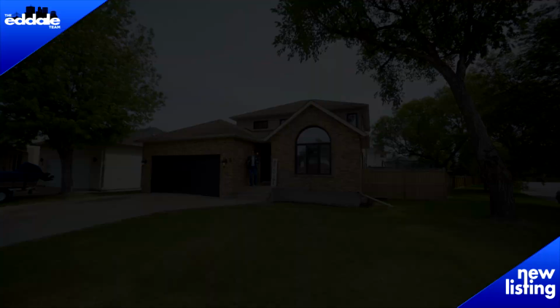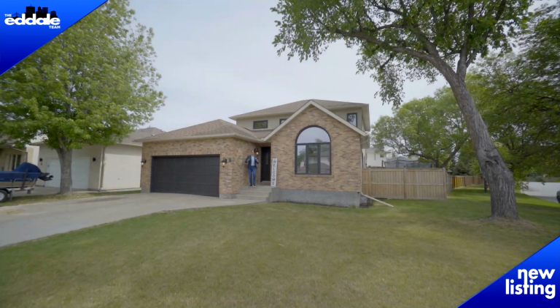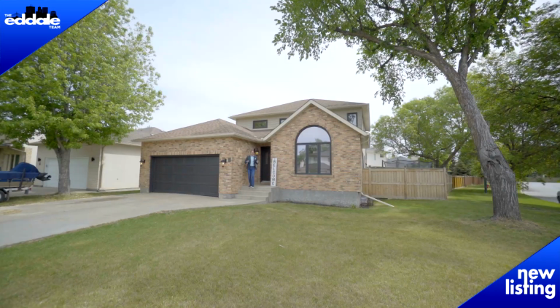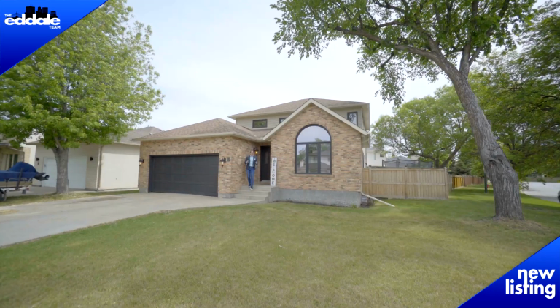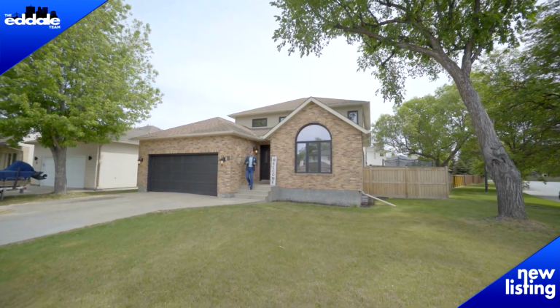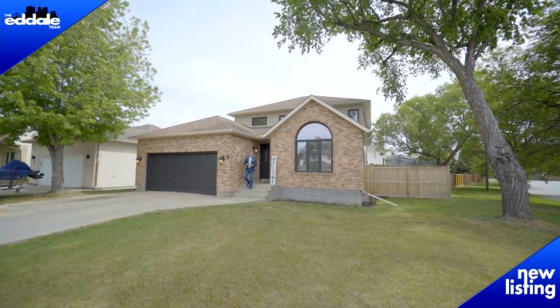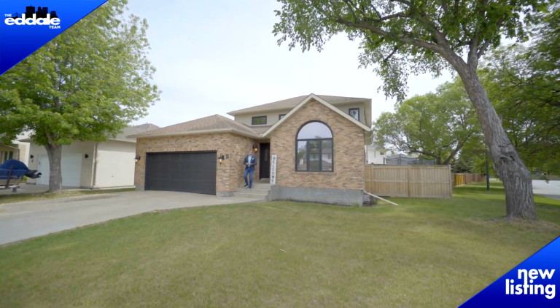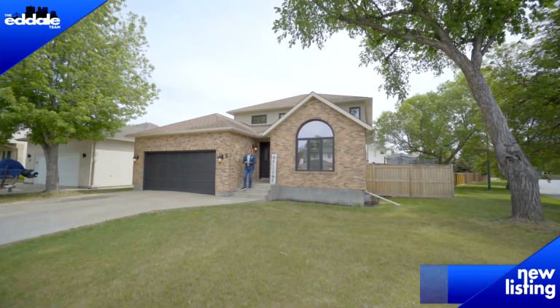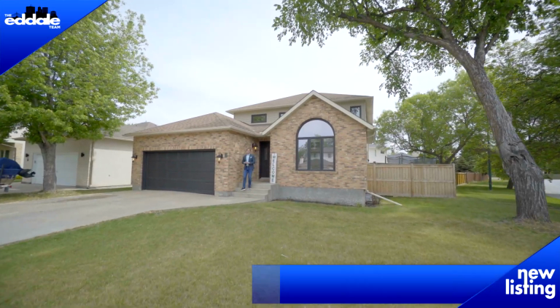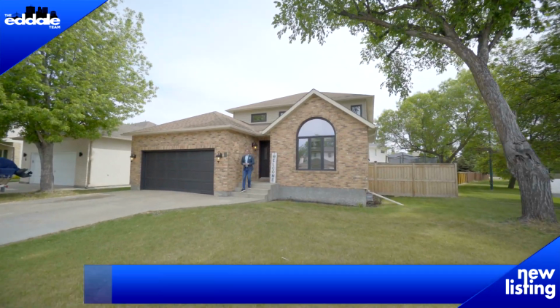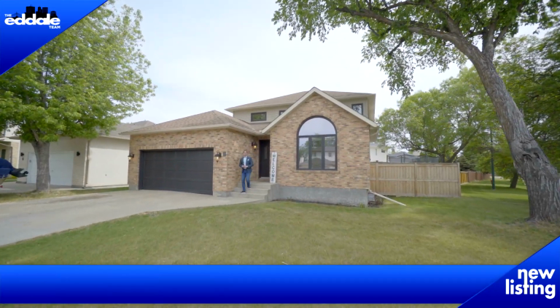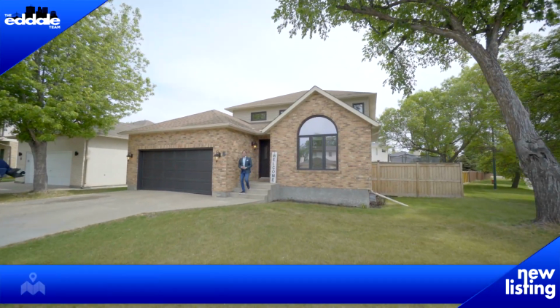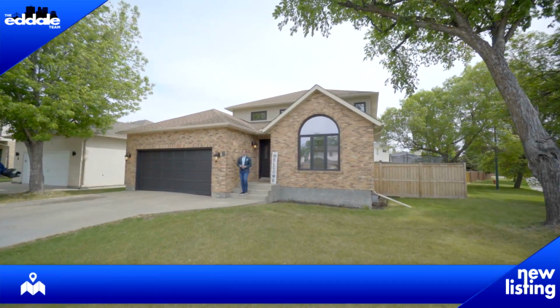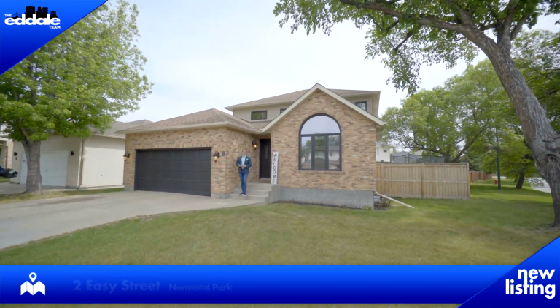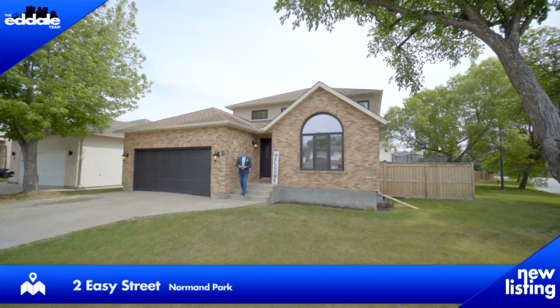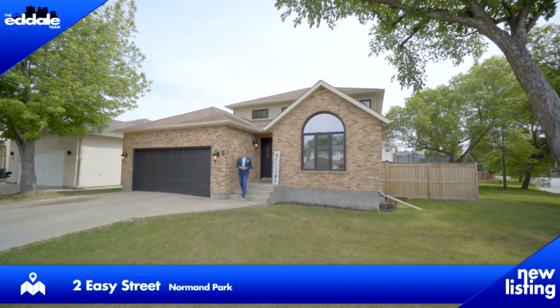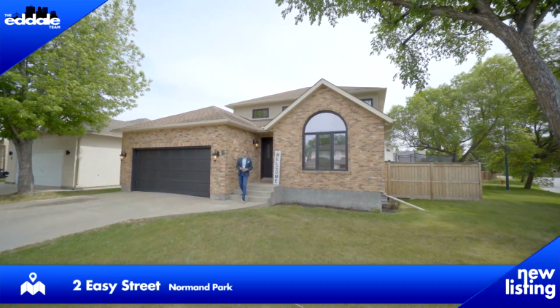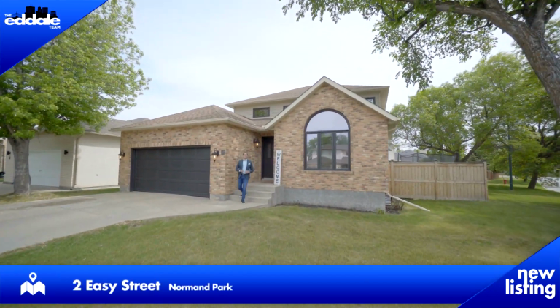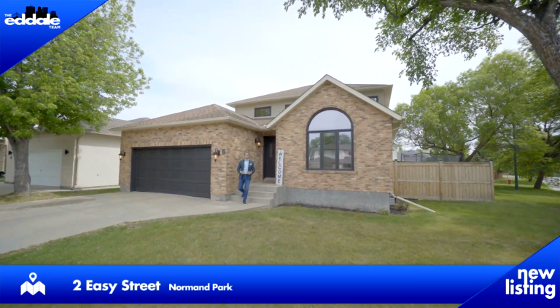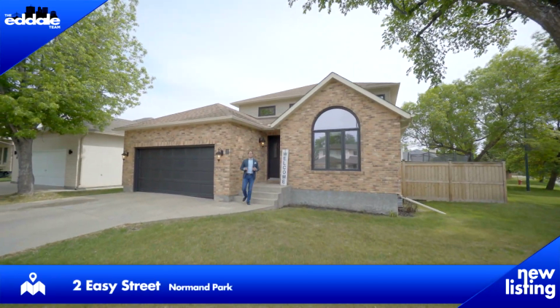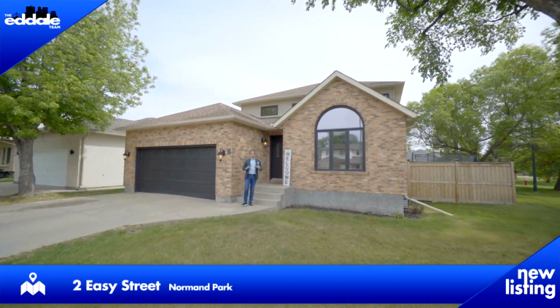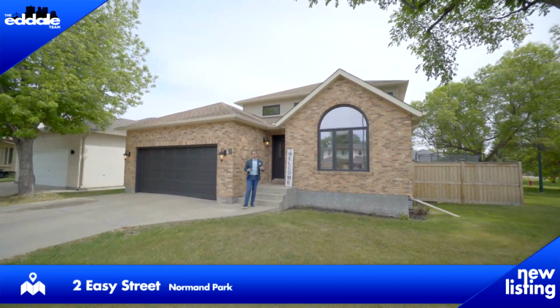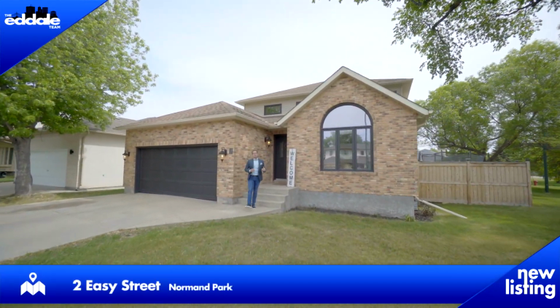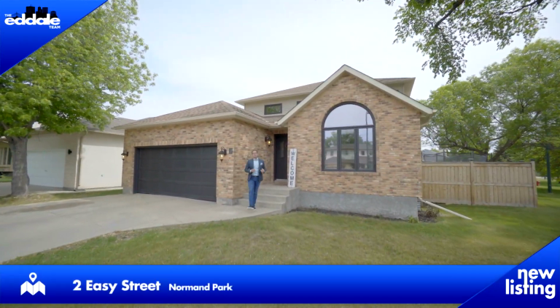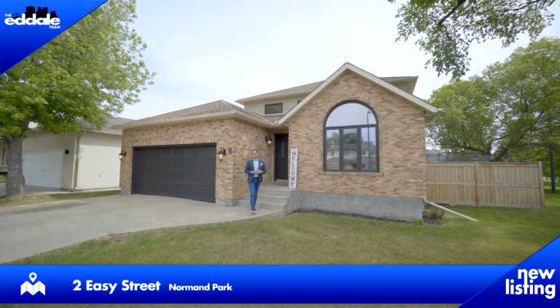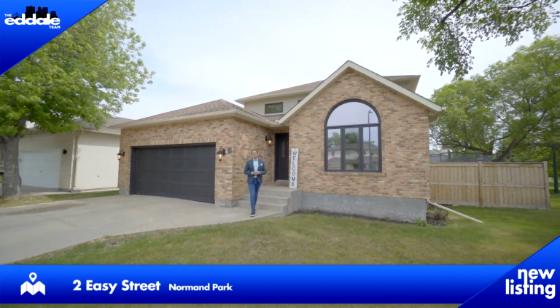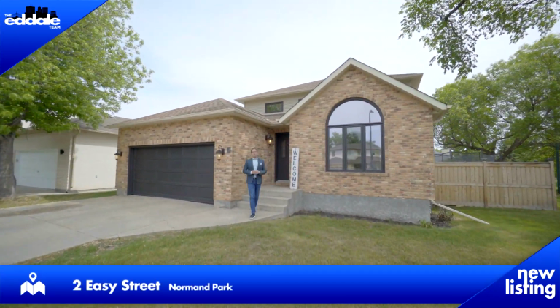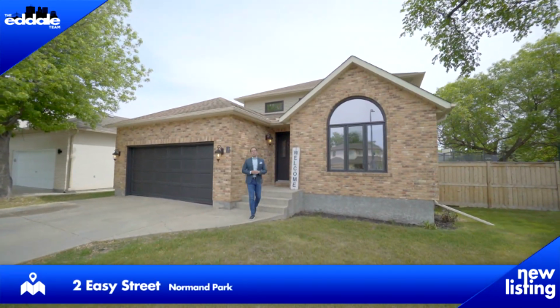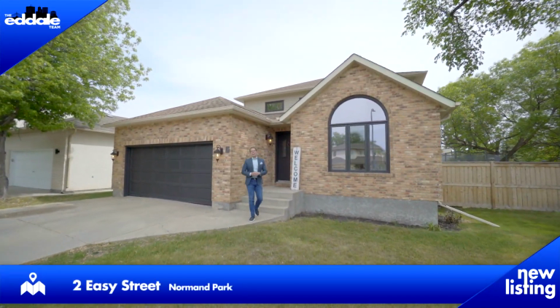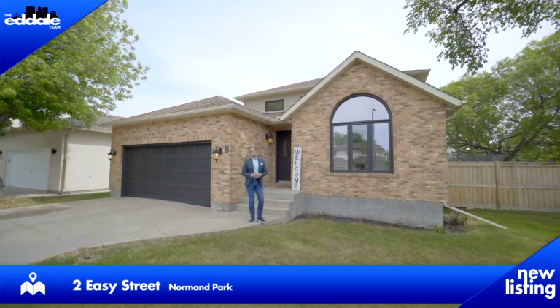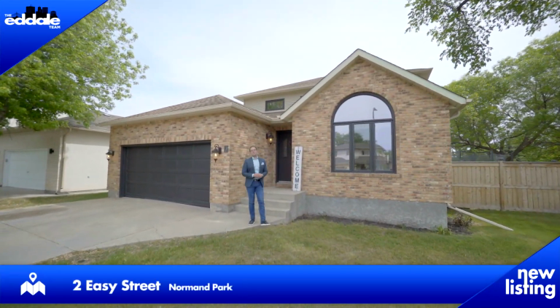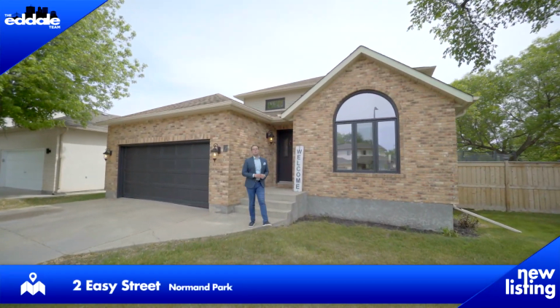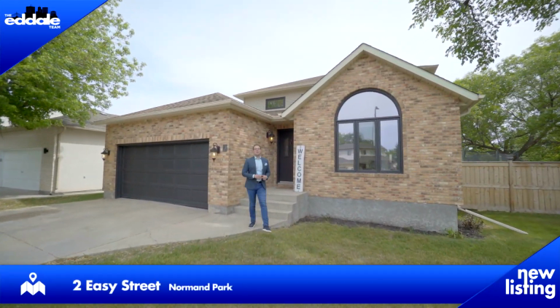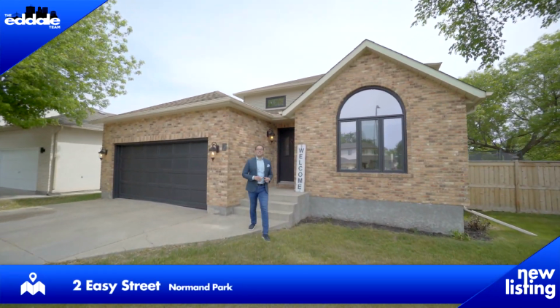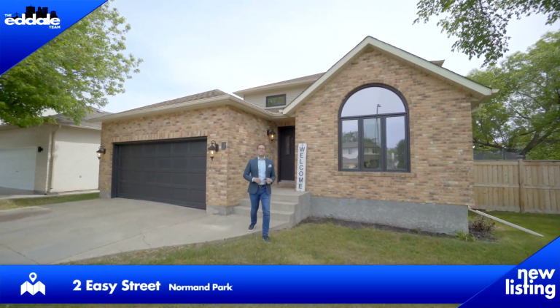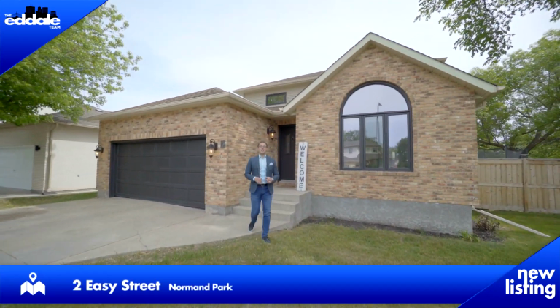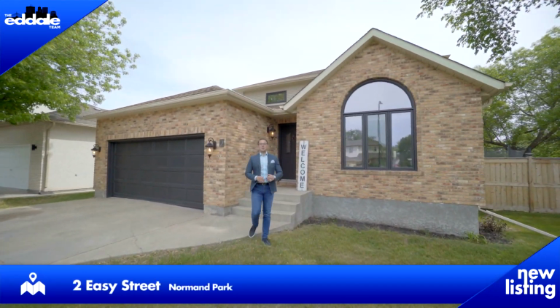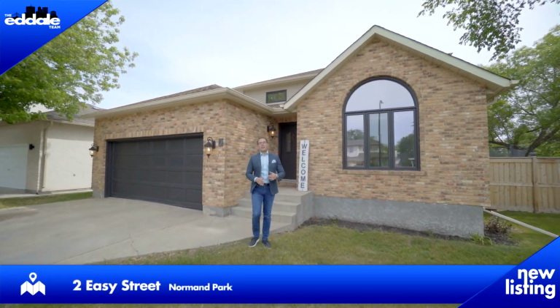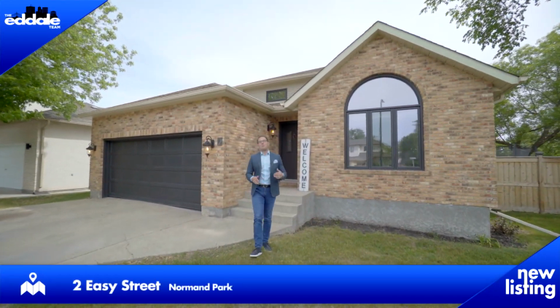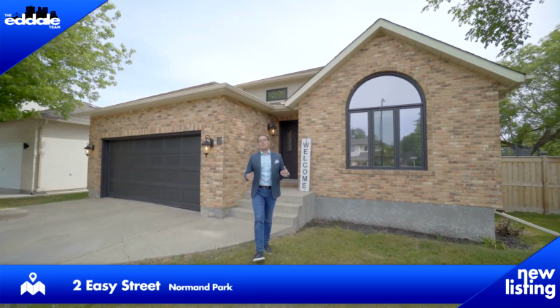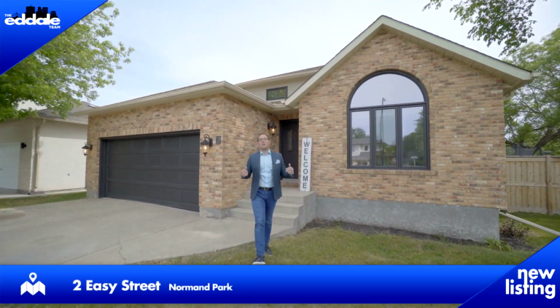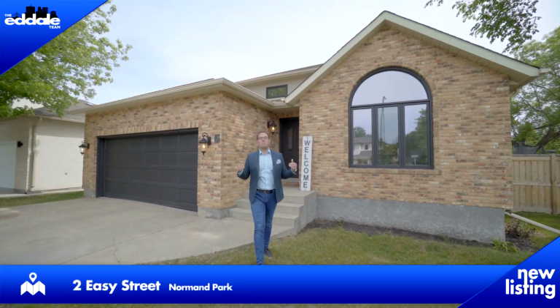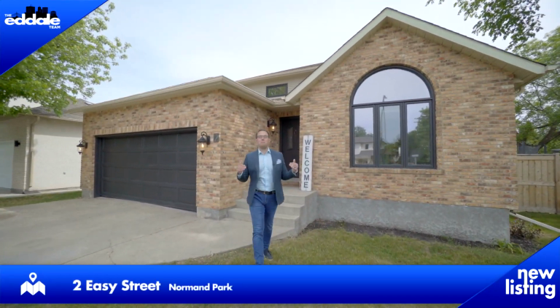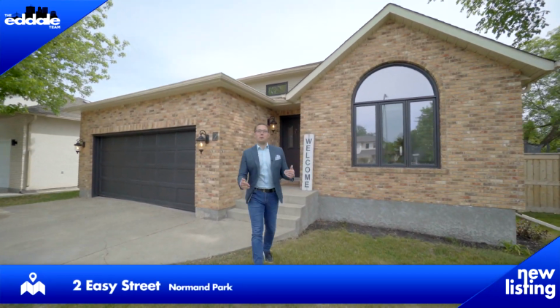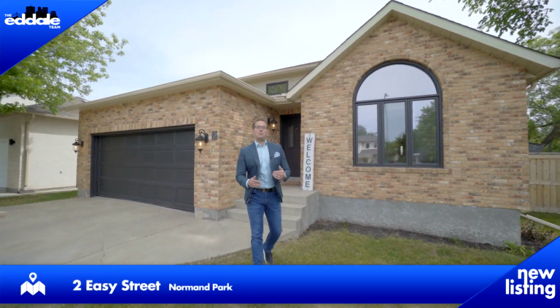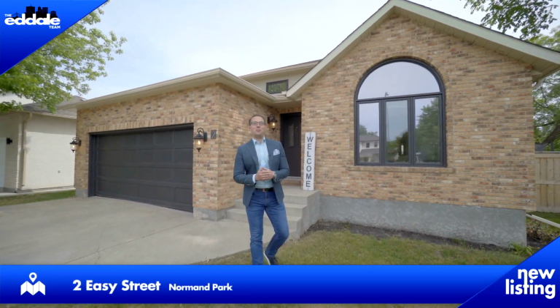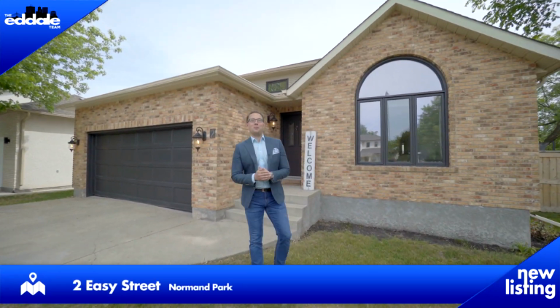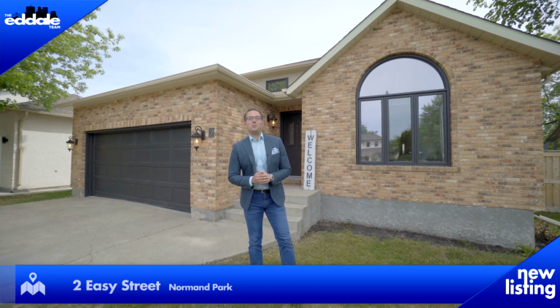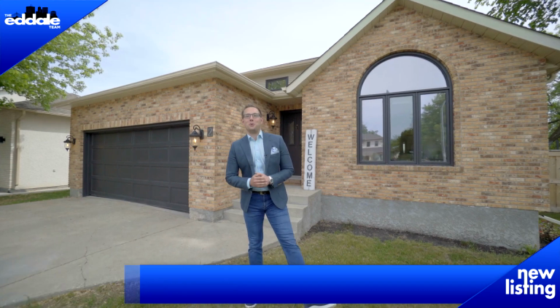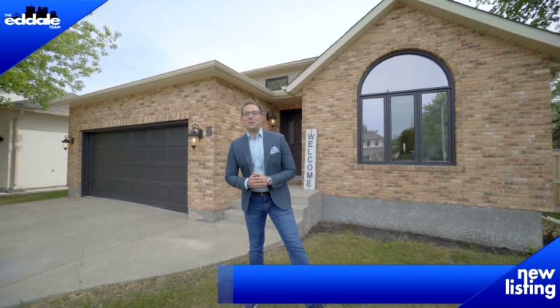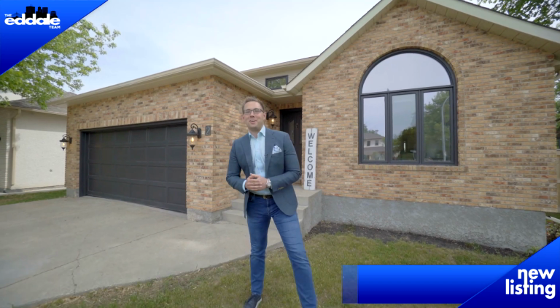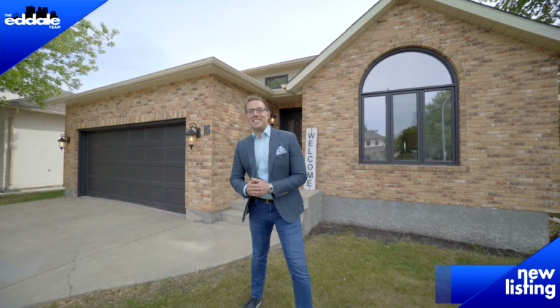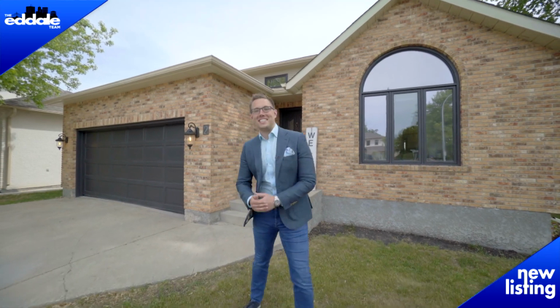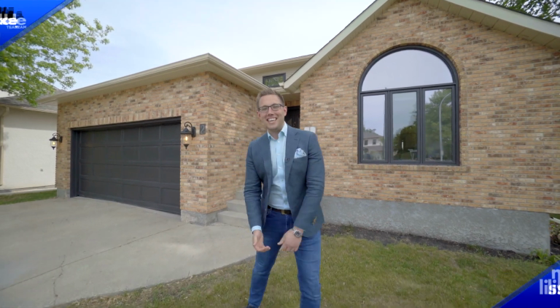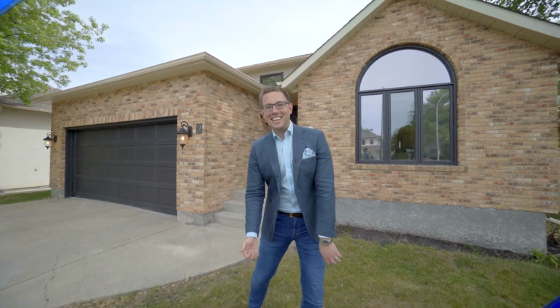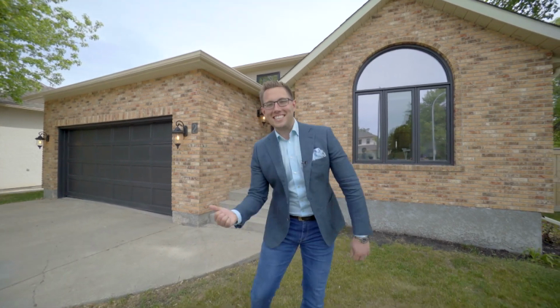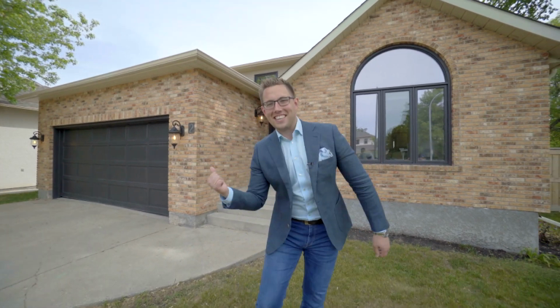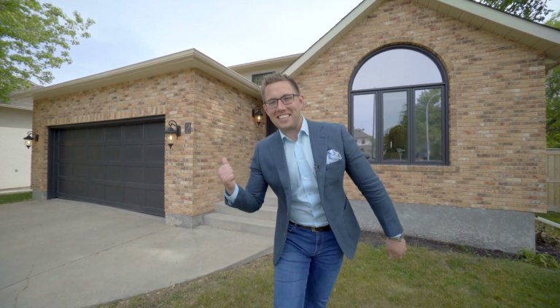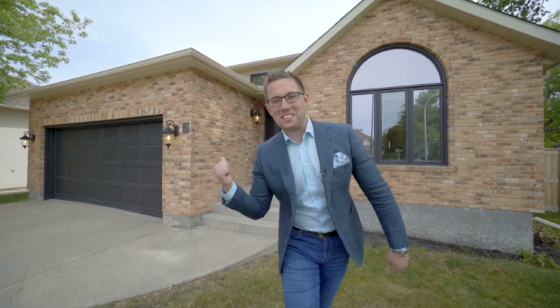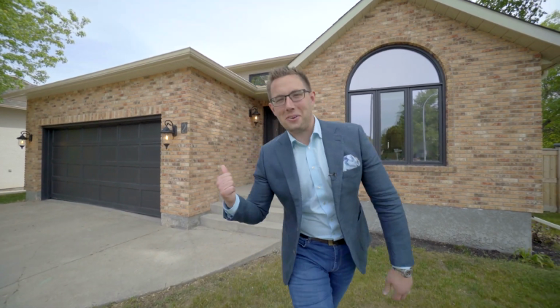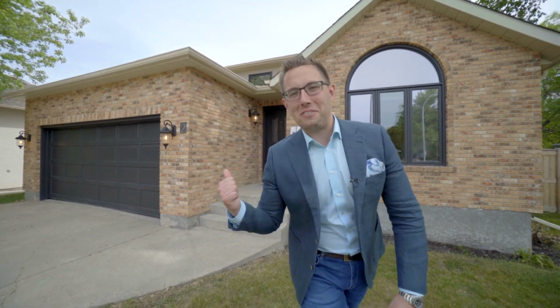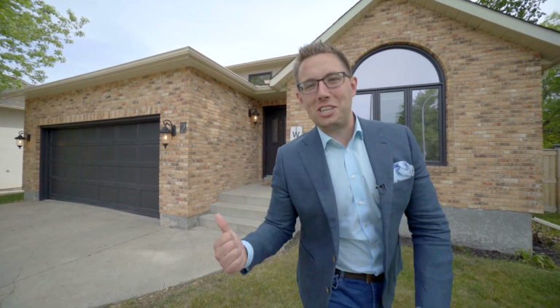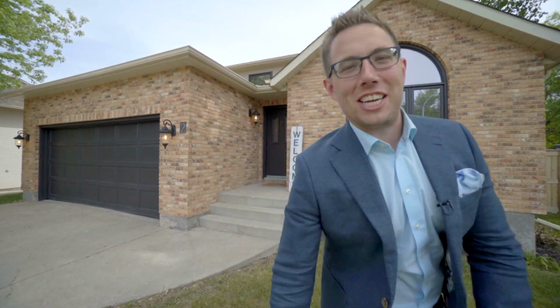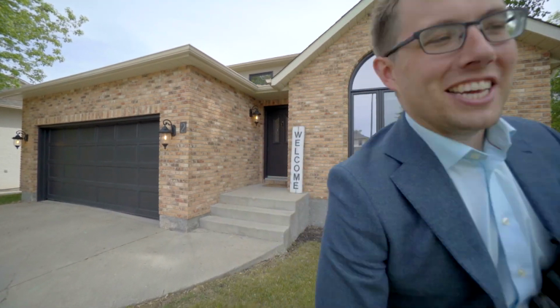Hi, it's Ed Dale with RE-MAX Professionals, and today we're in Norman Park at 2 Easy Street, and we have a beautiful two-story for you to see, so let's go have a look.